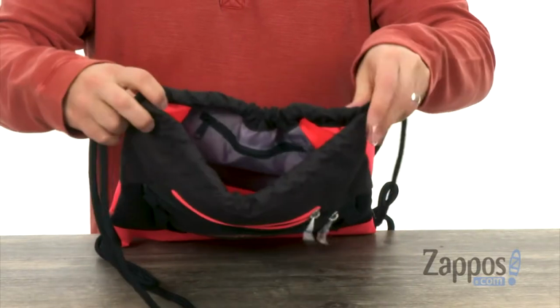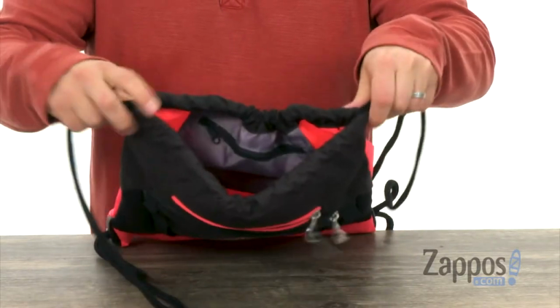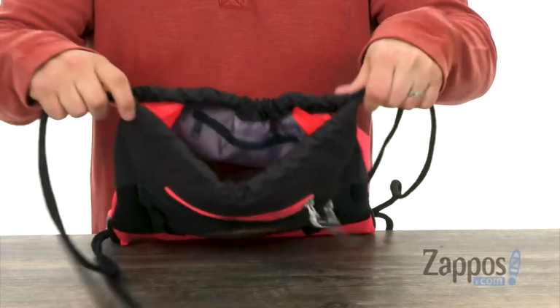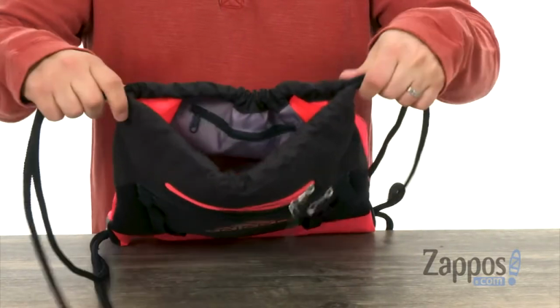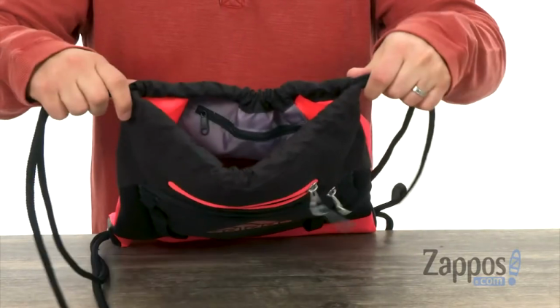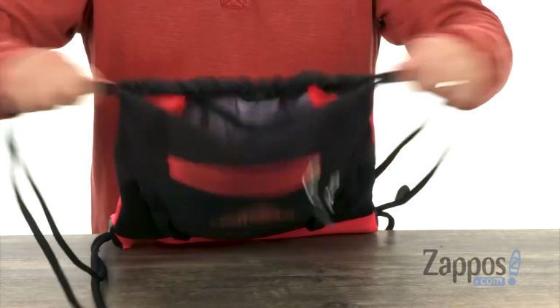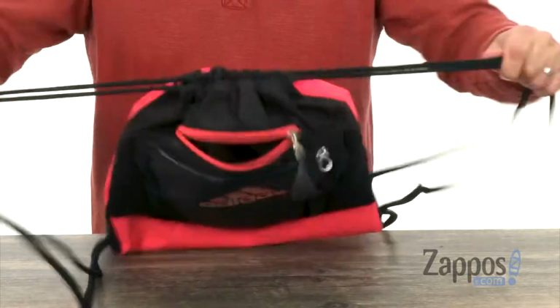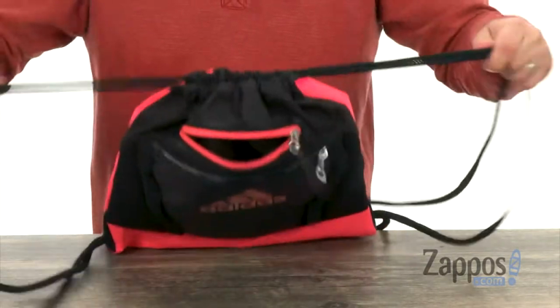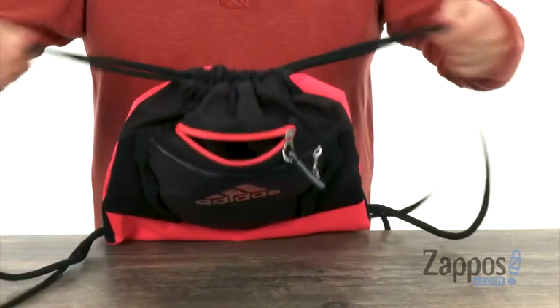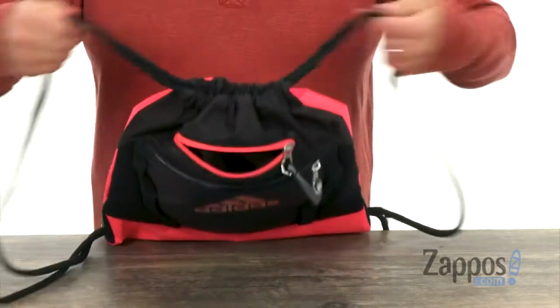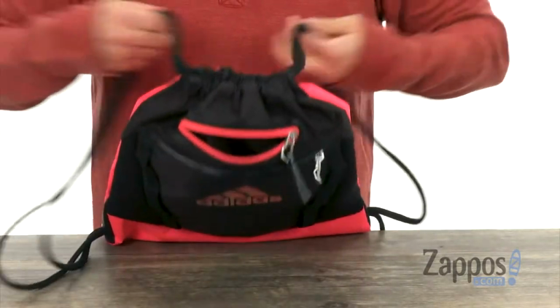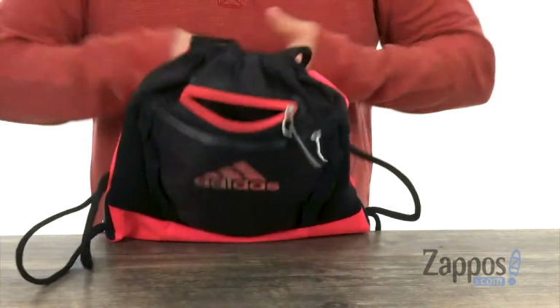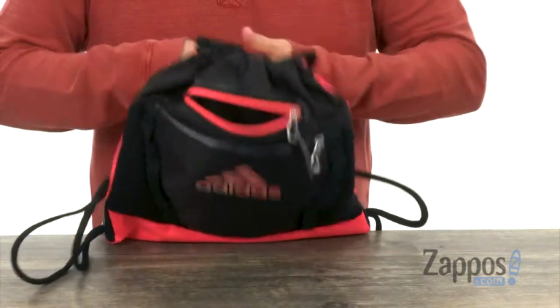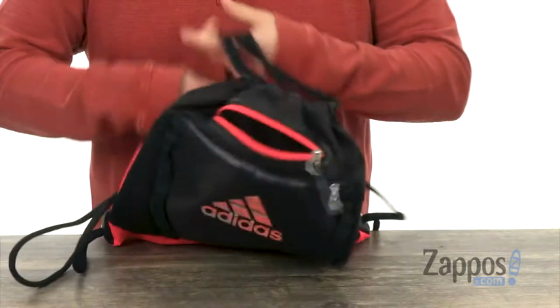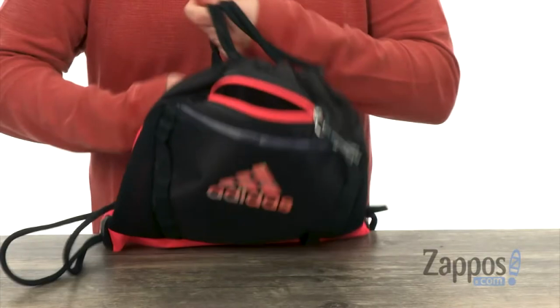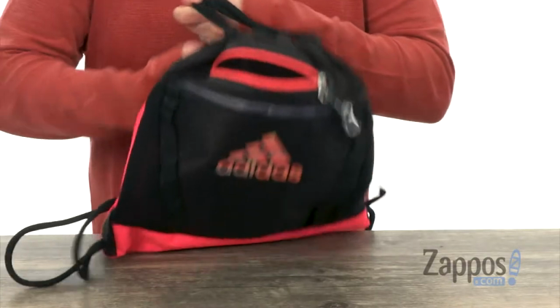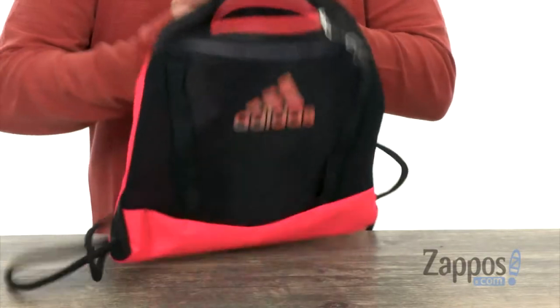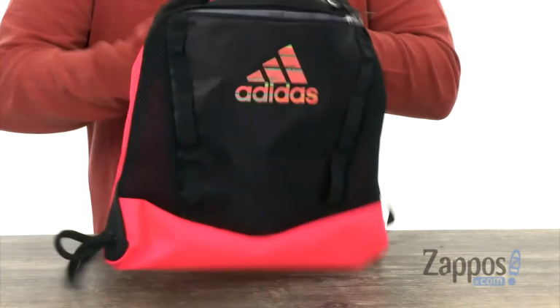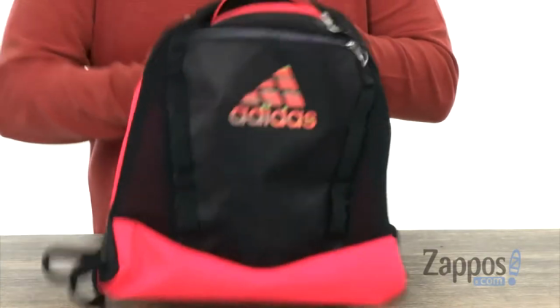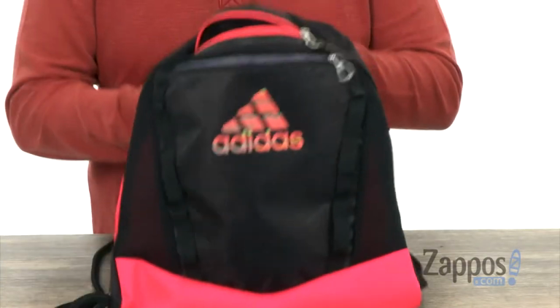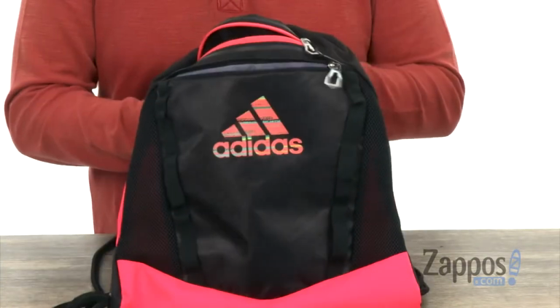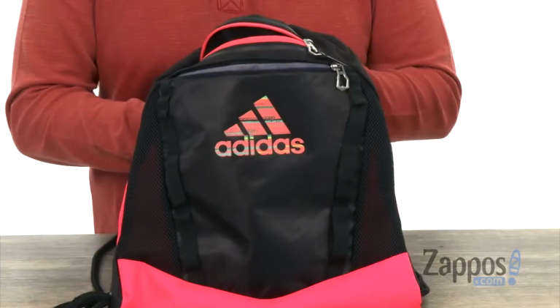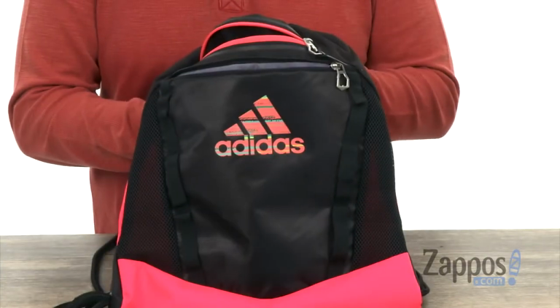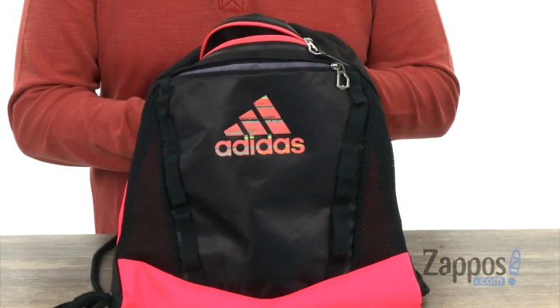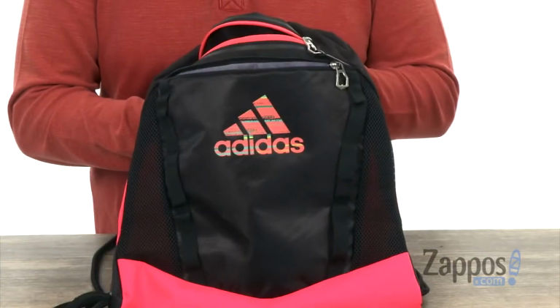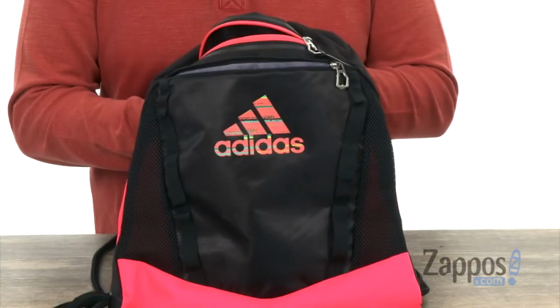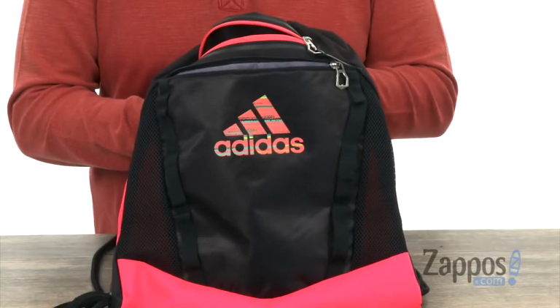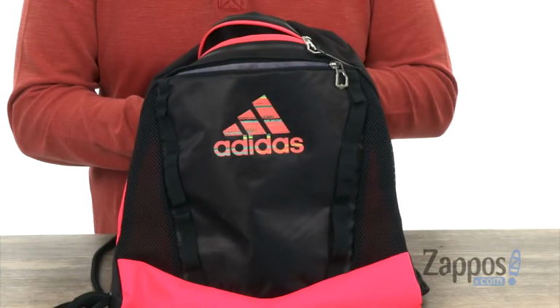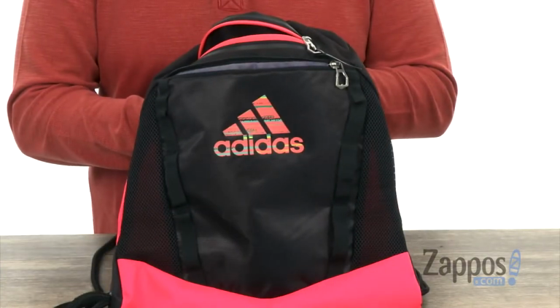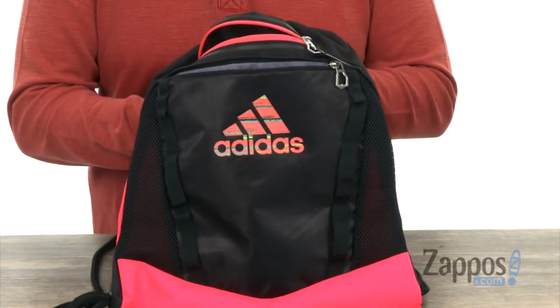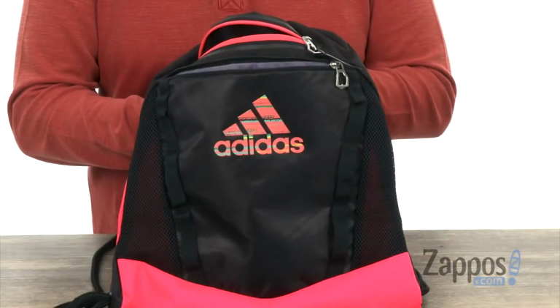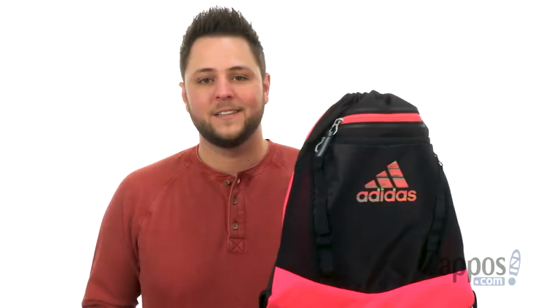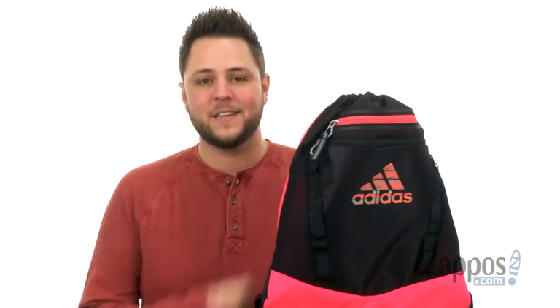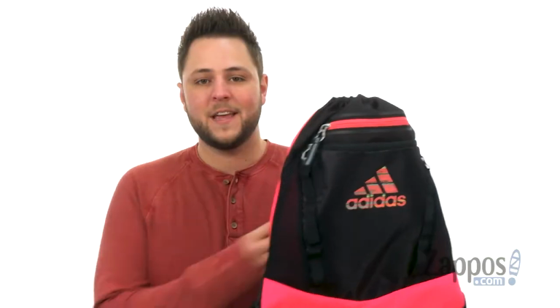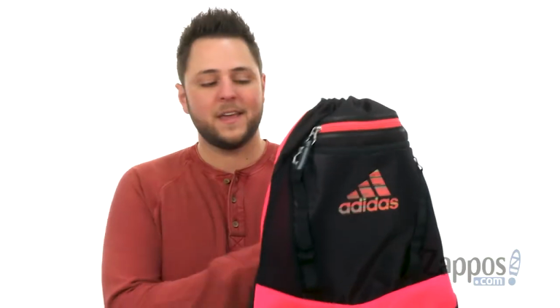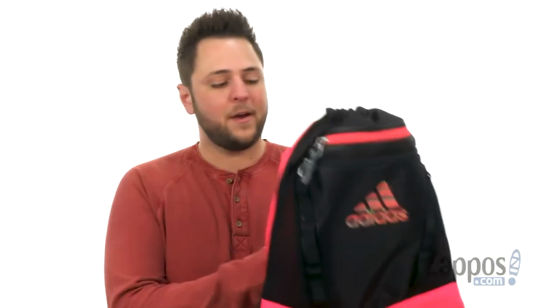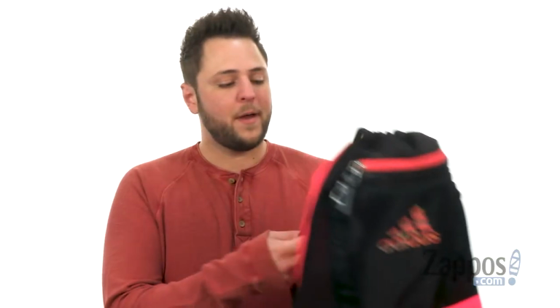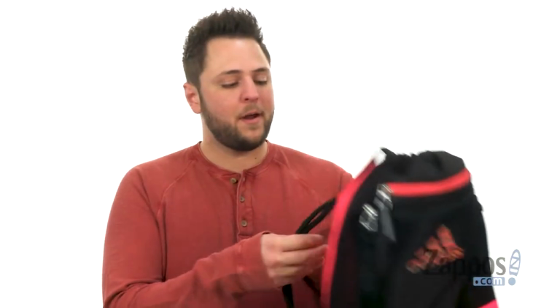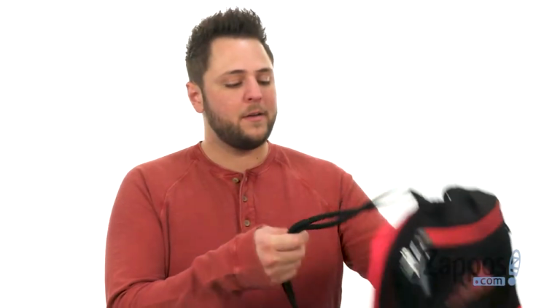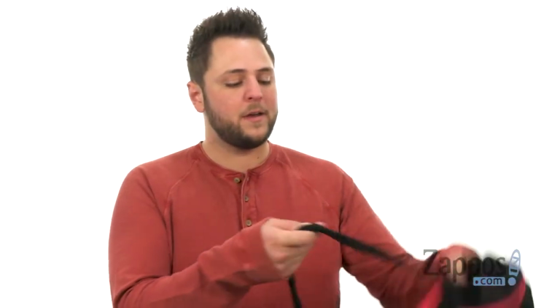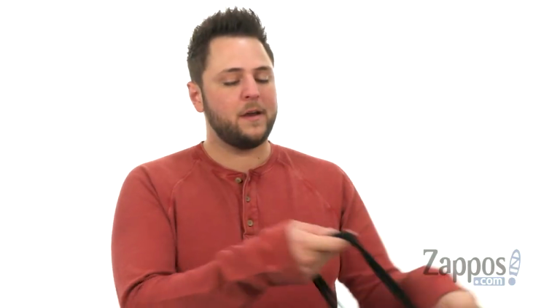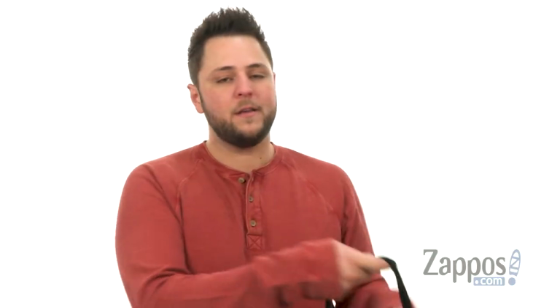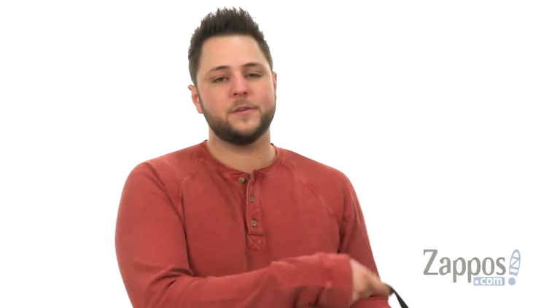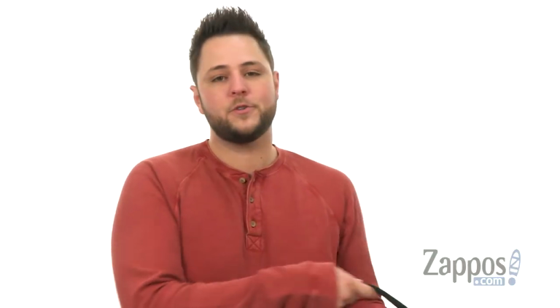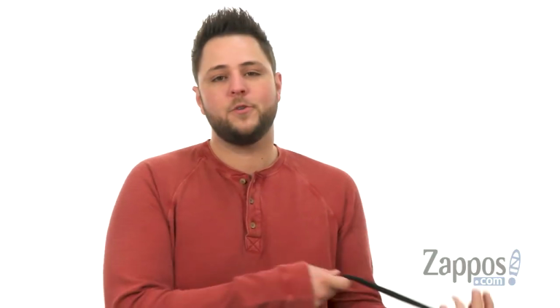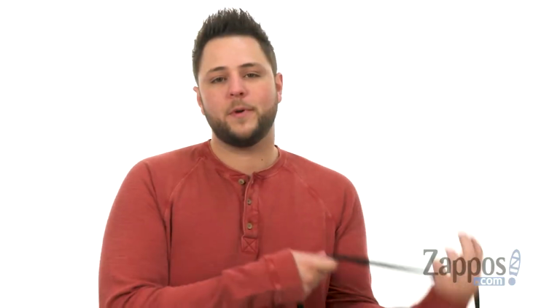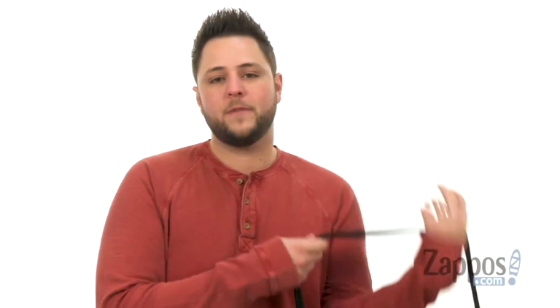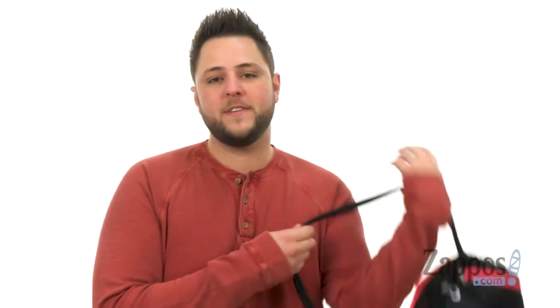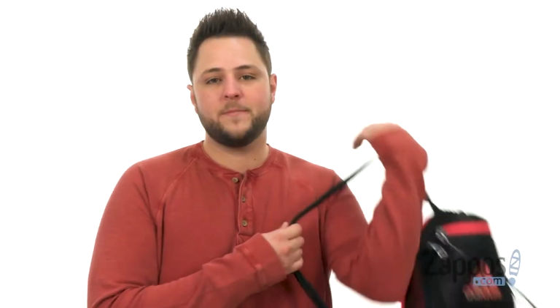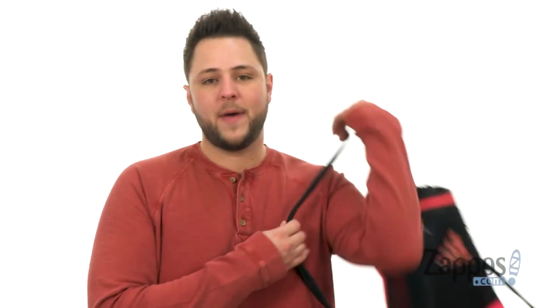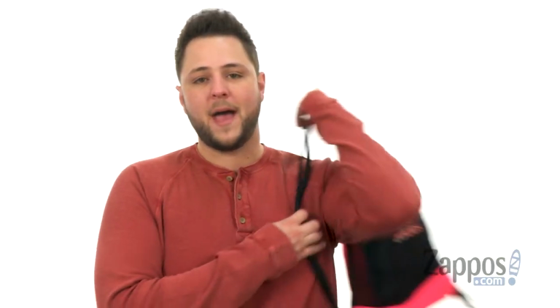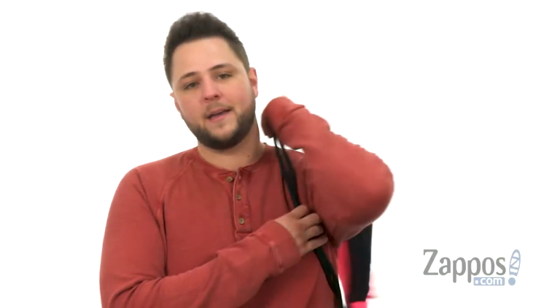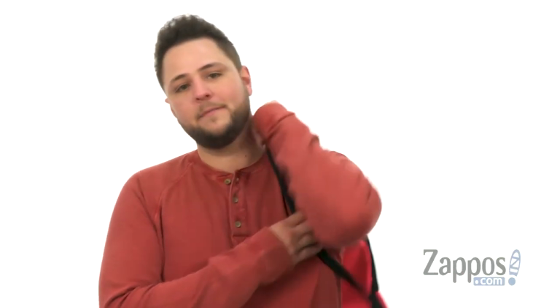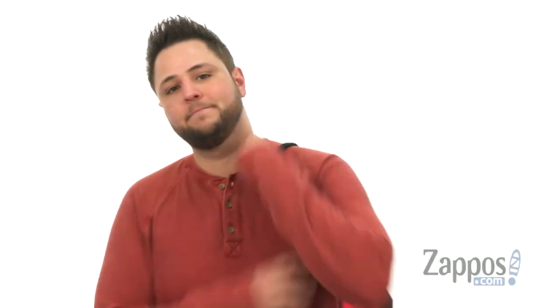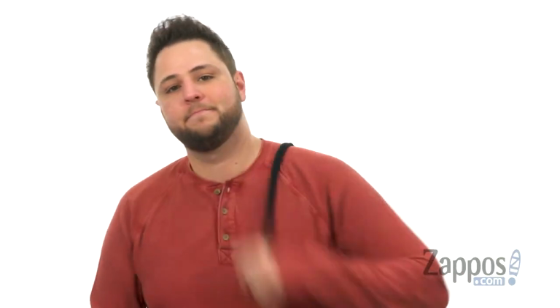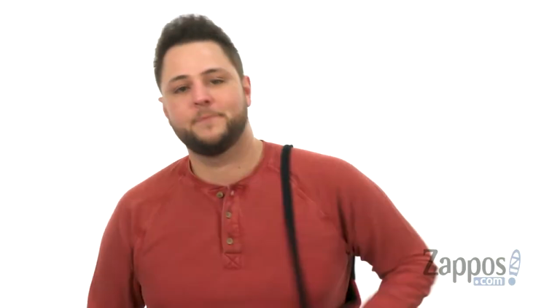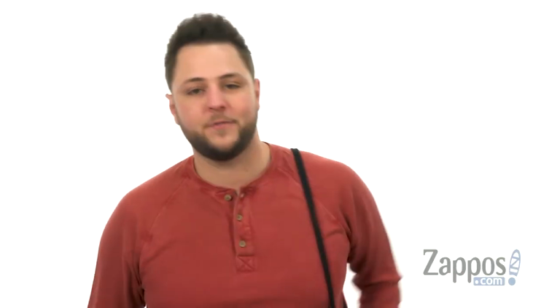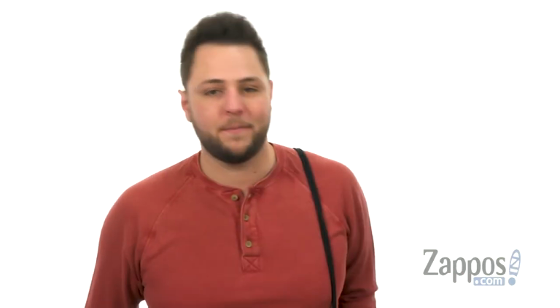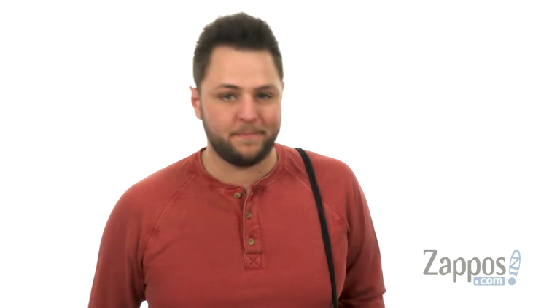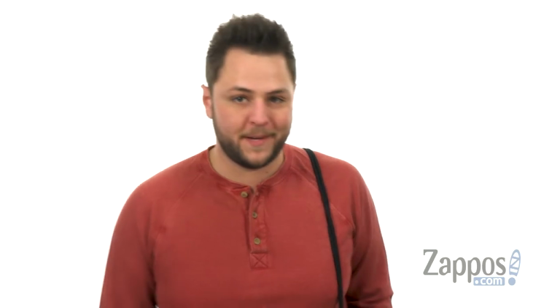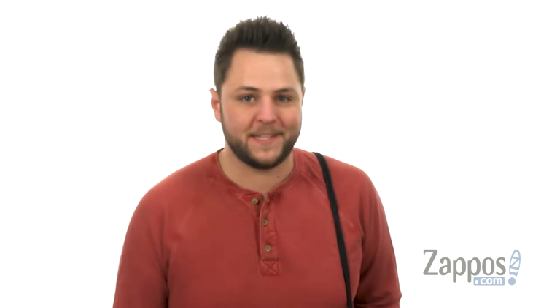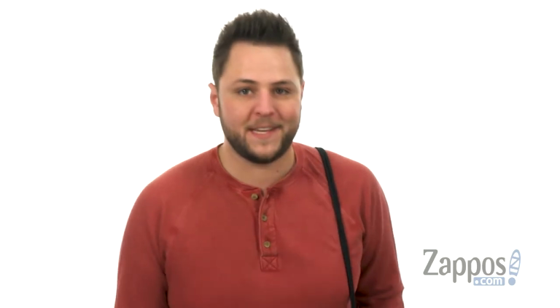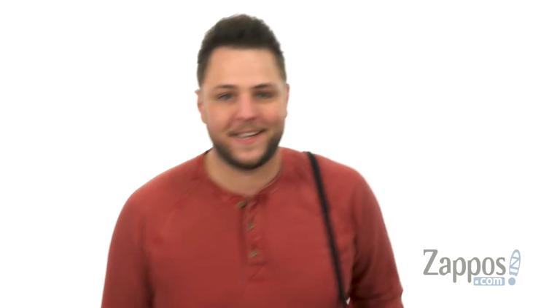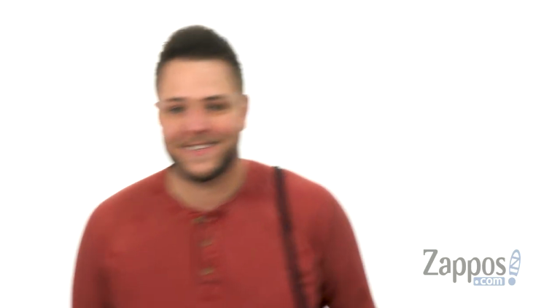So you can load it up with all your gear, pull it shut, and you are ready to go. Now you can carry around all your gear in this super convenient pack from Adidas.